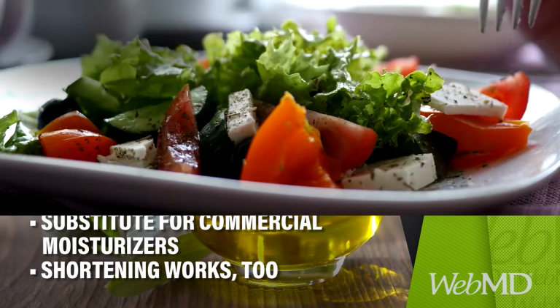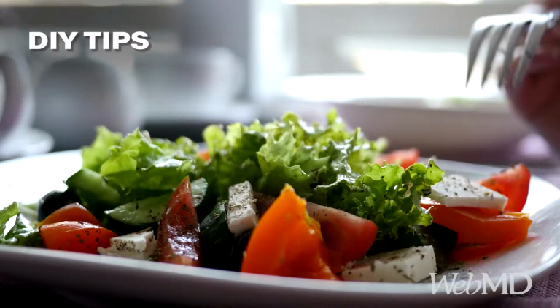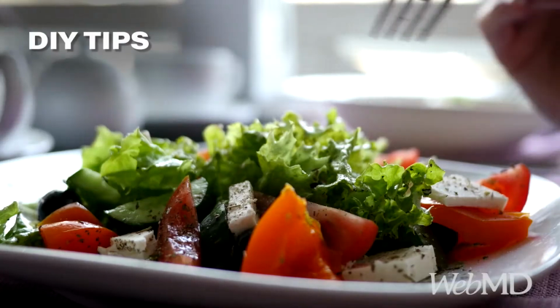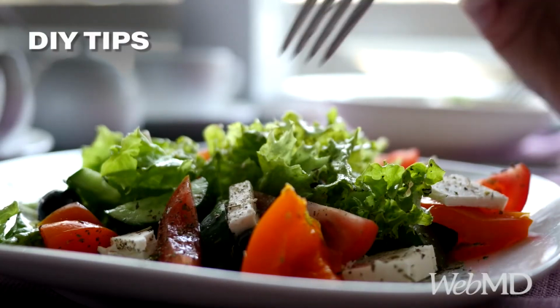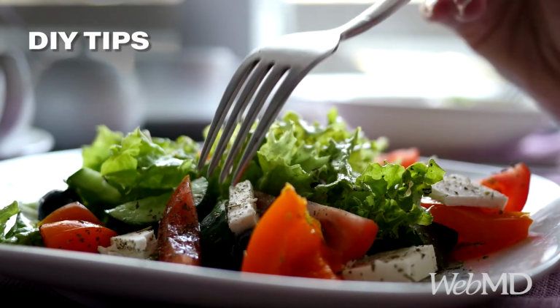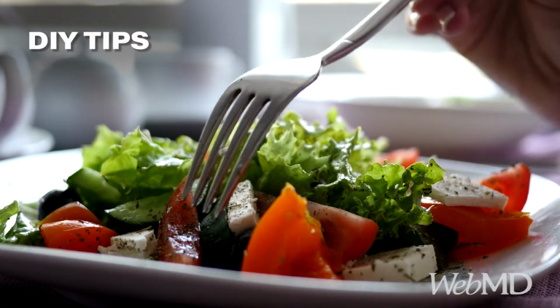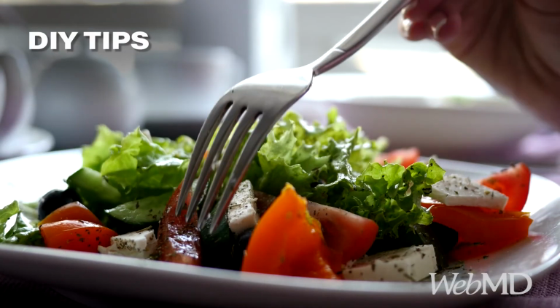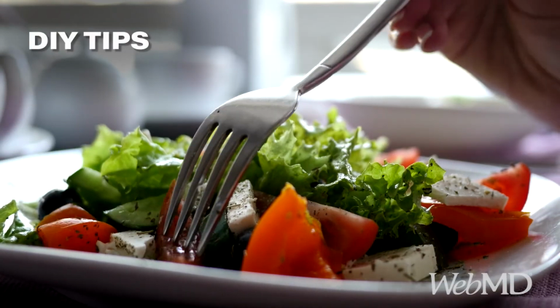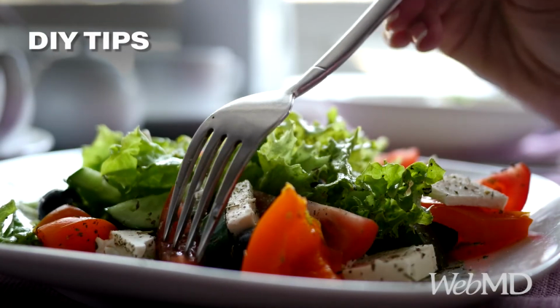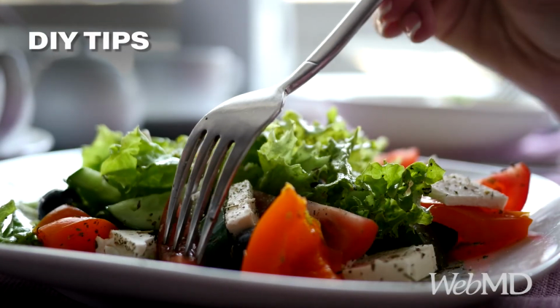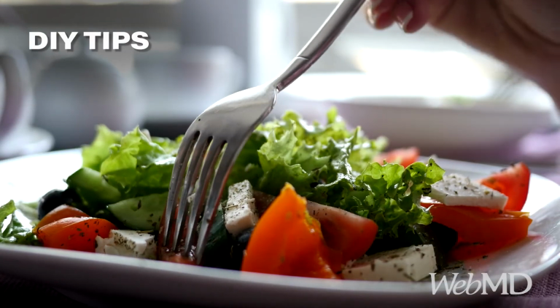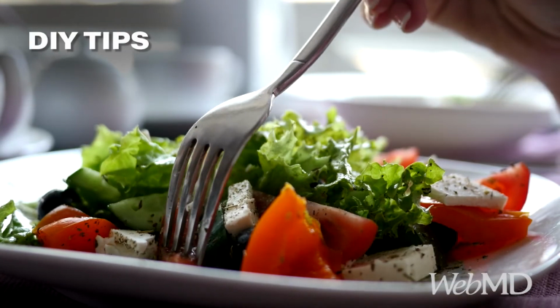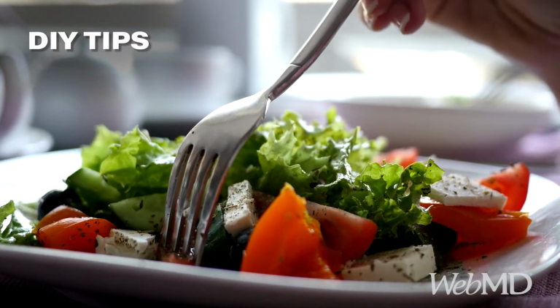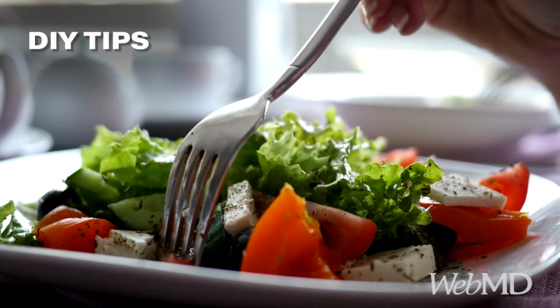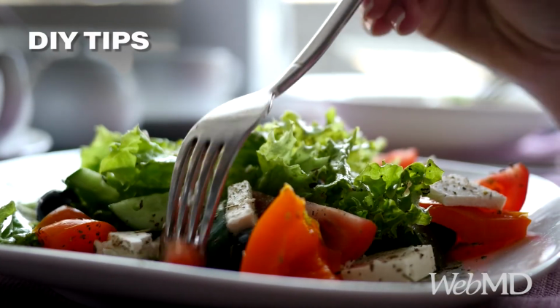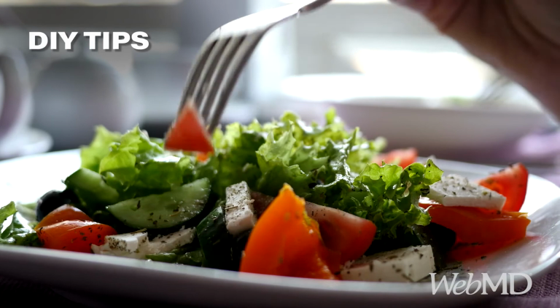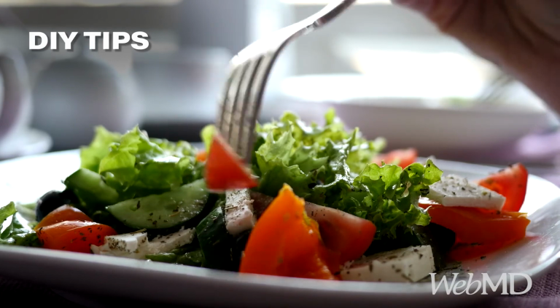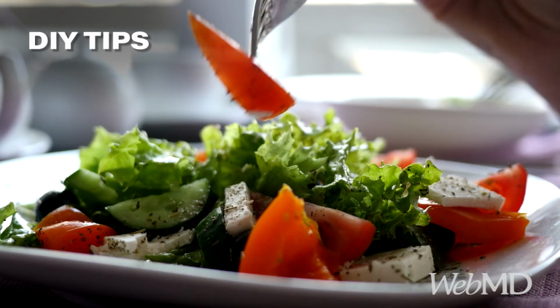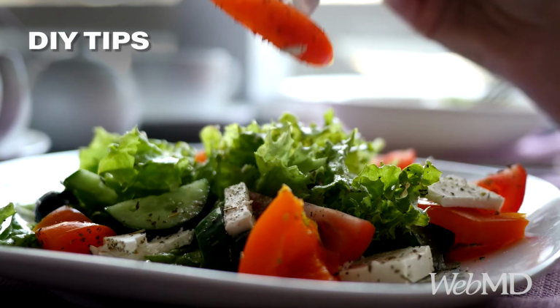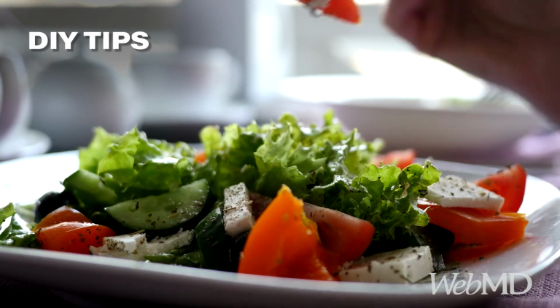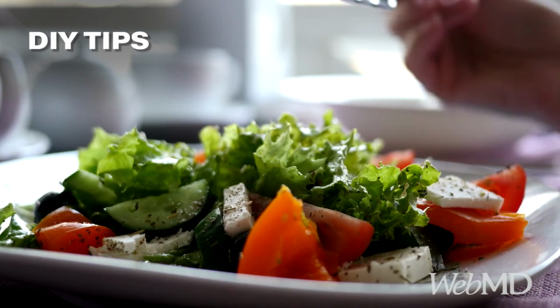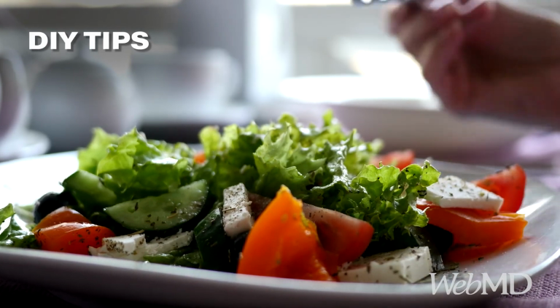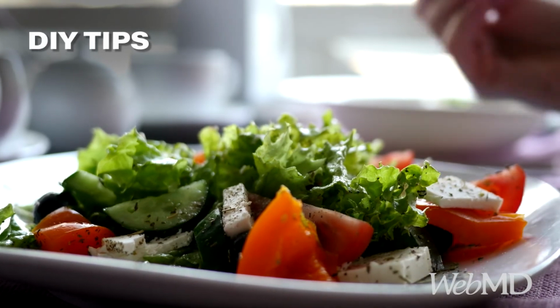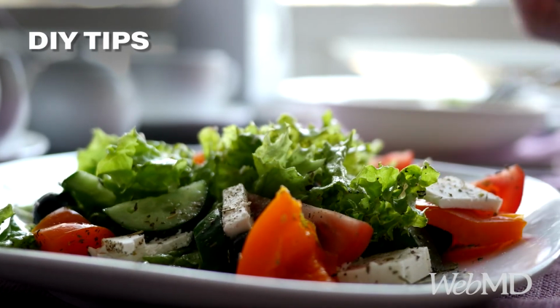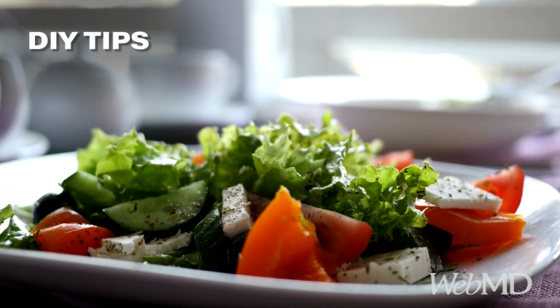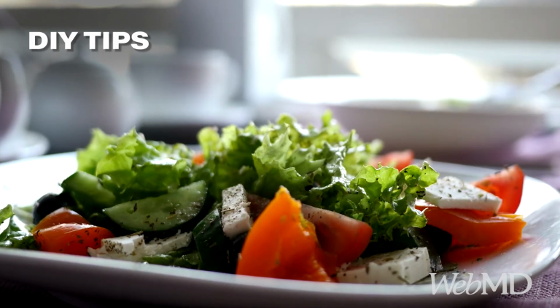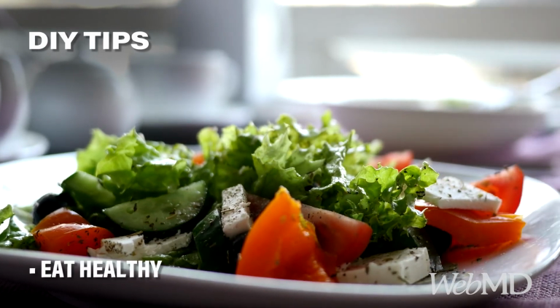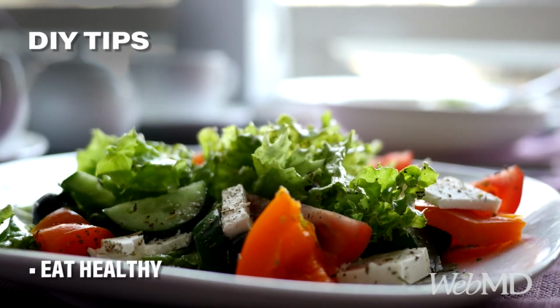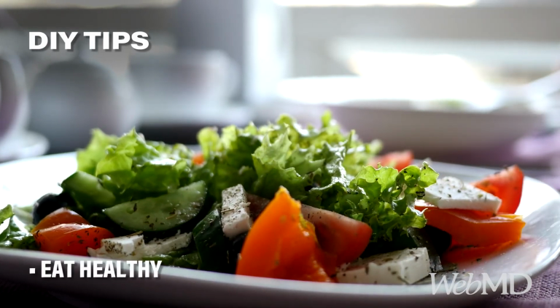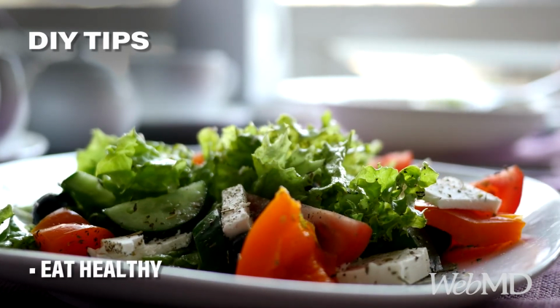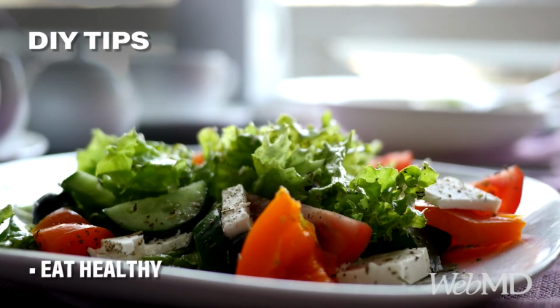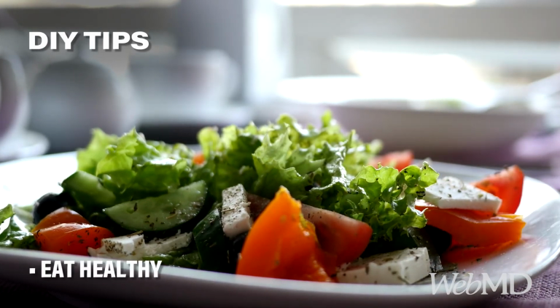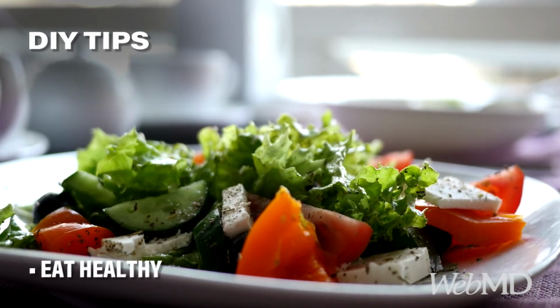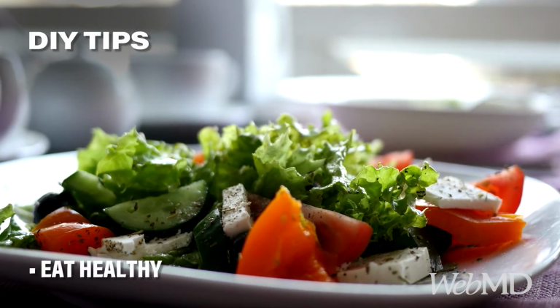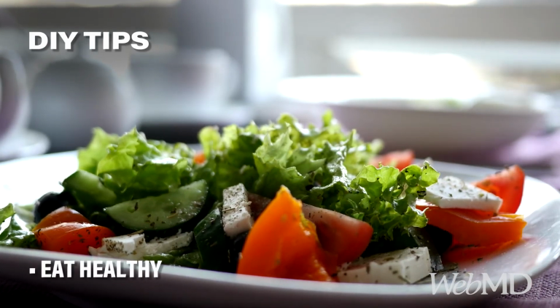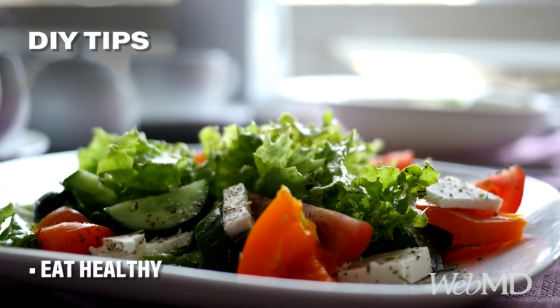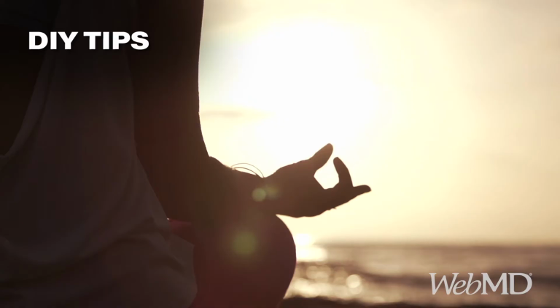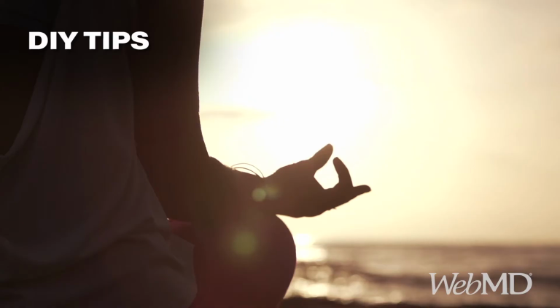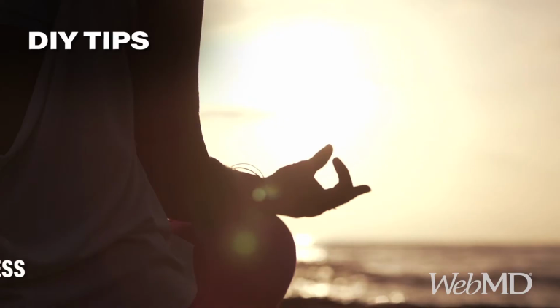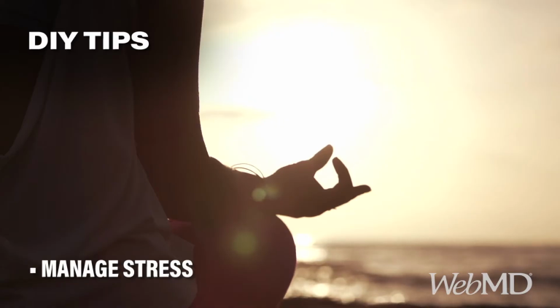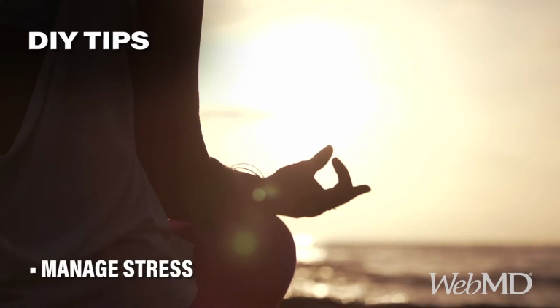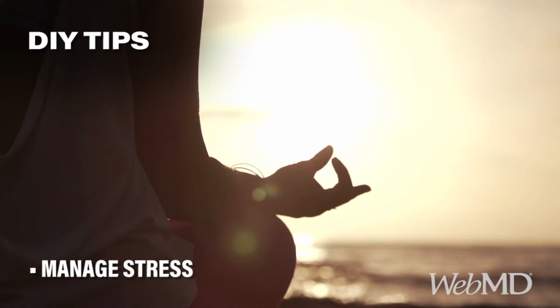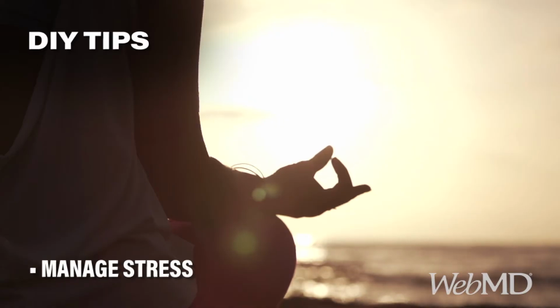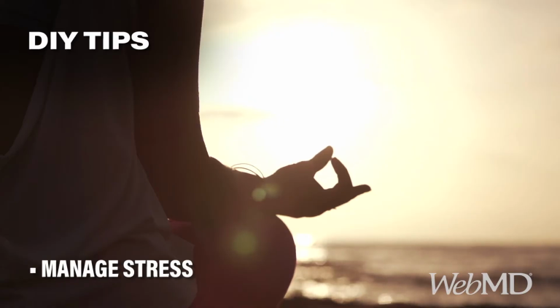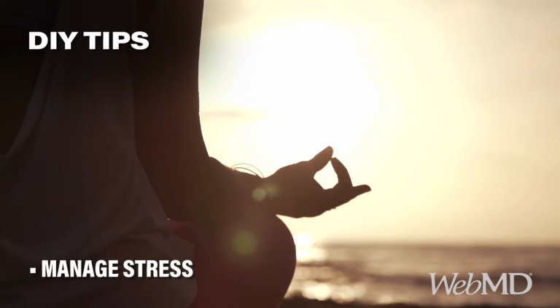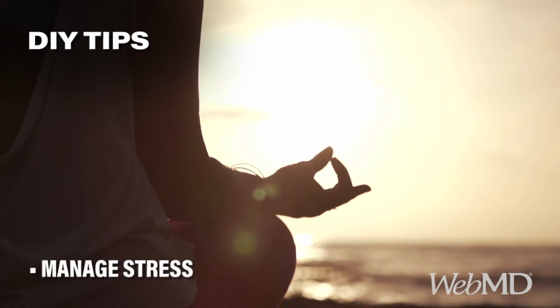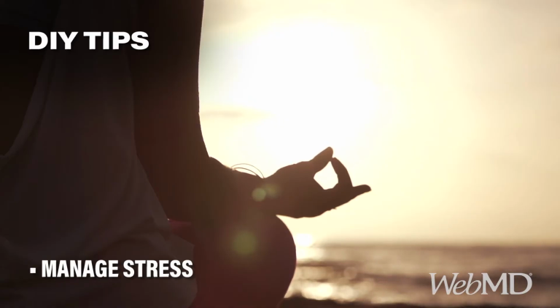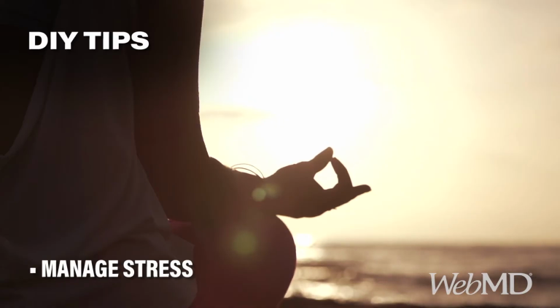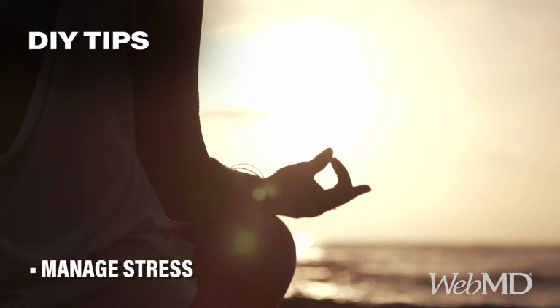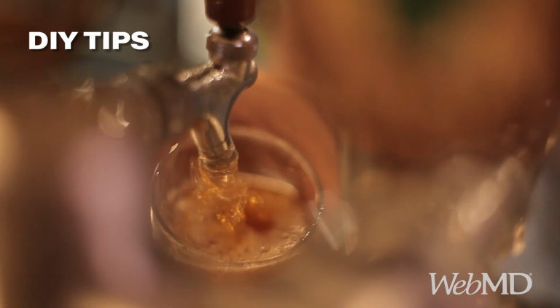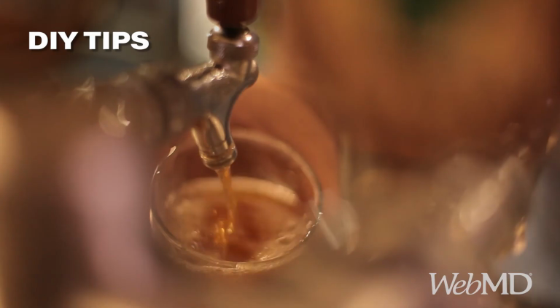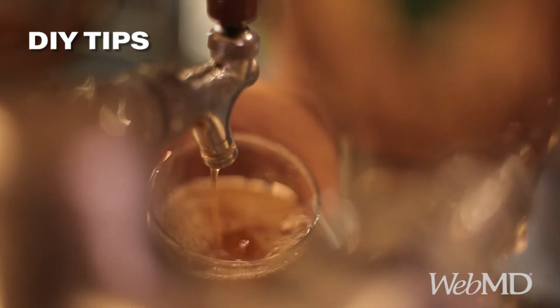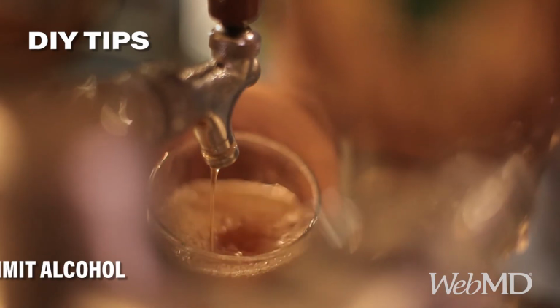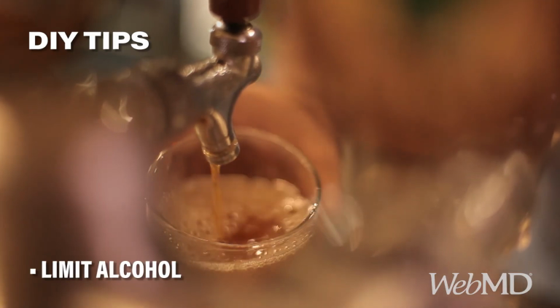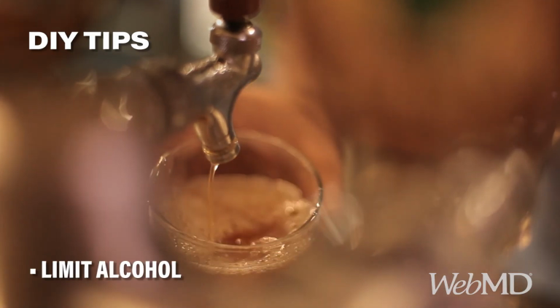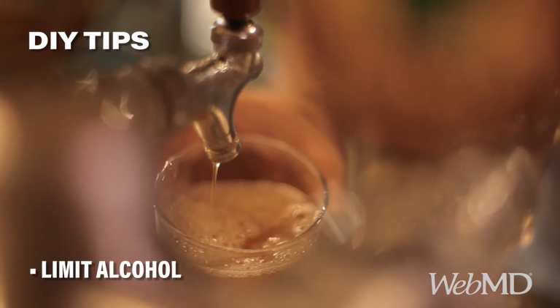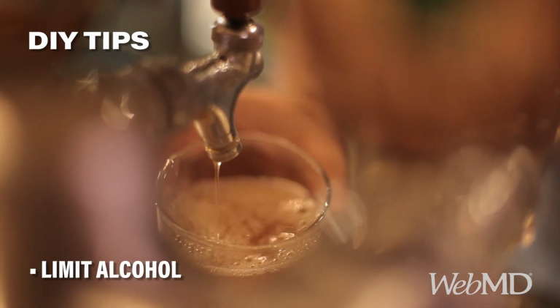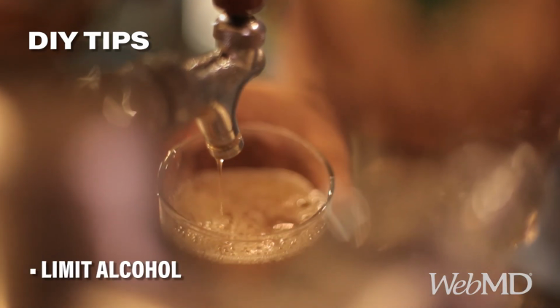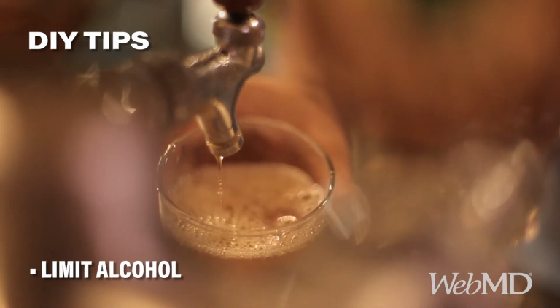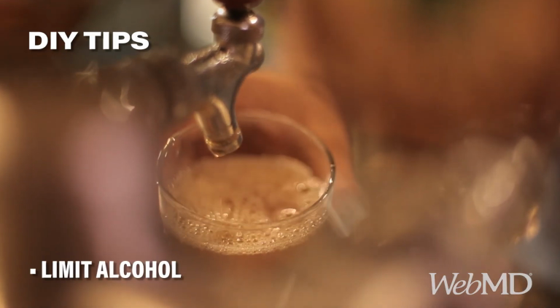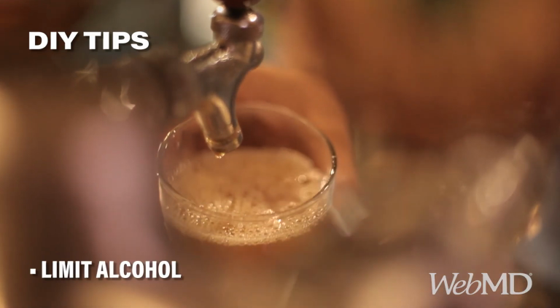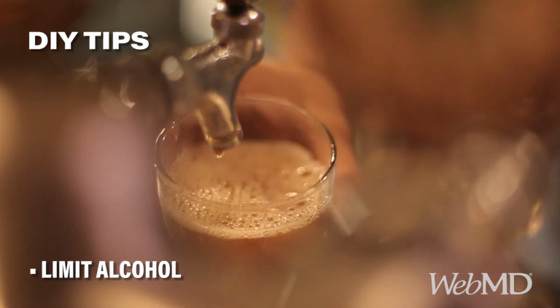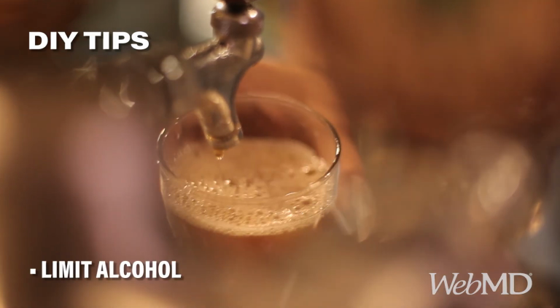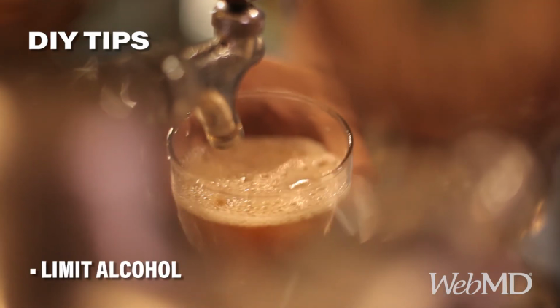Want more DIY ways to feel better? Eat healthy, manage stress, and cut back on alcohol if you drink.